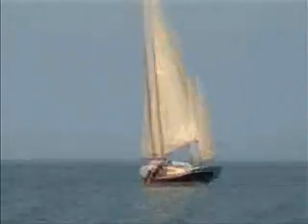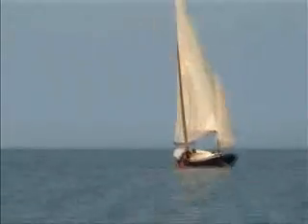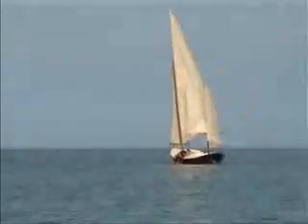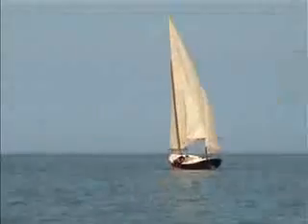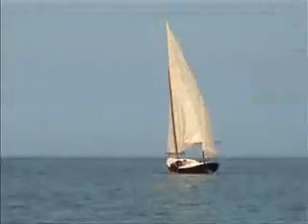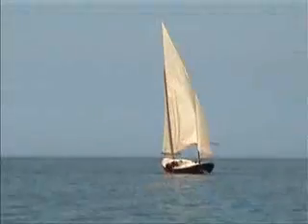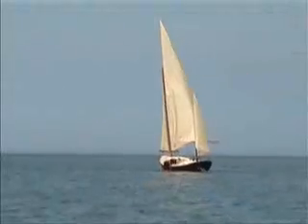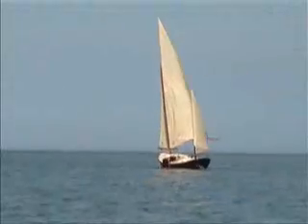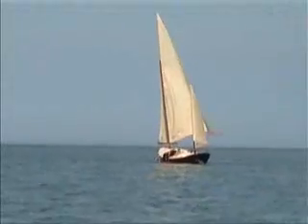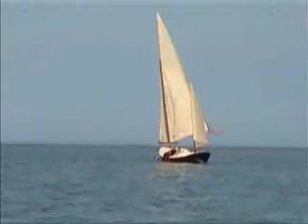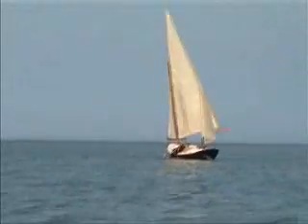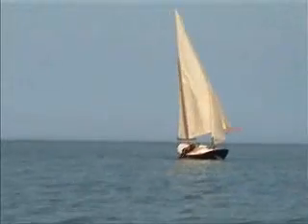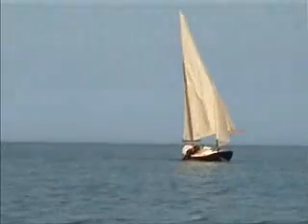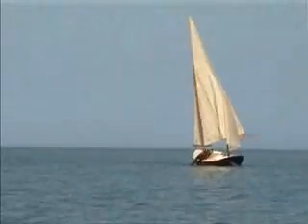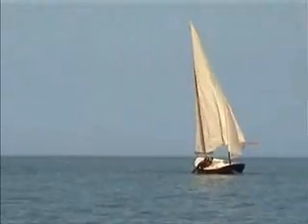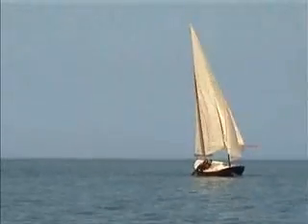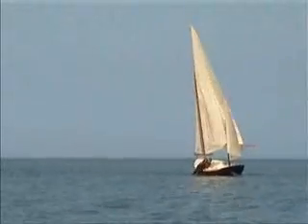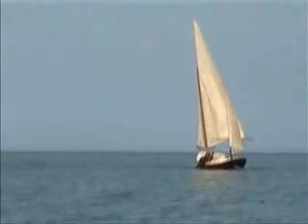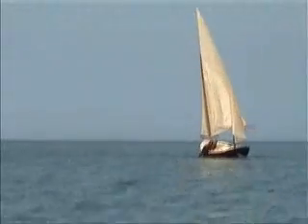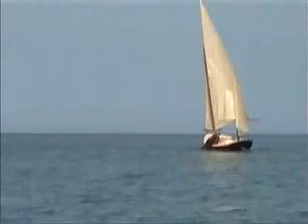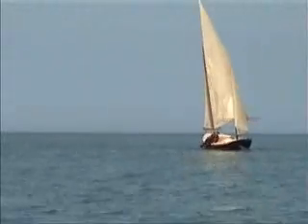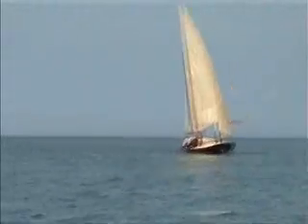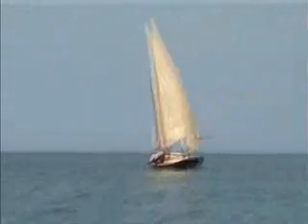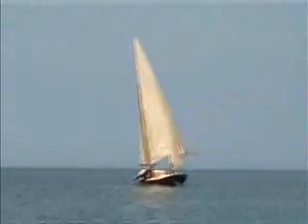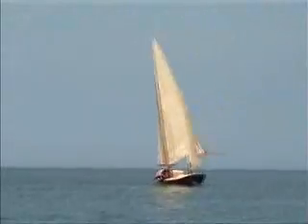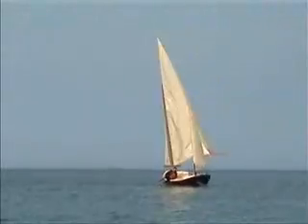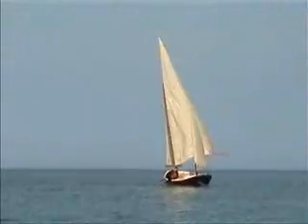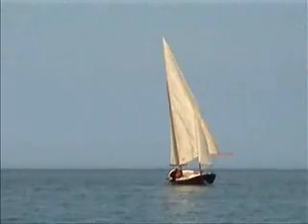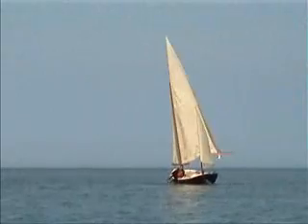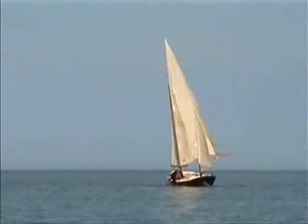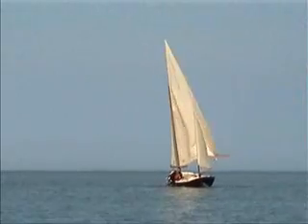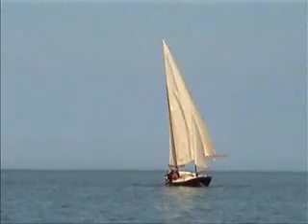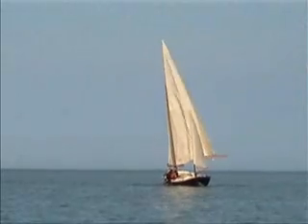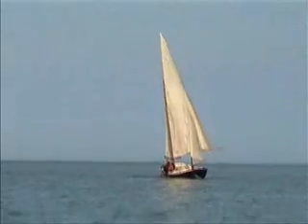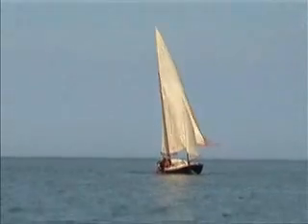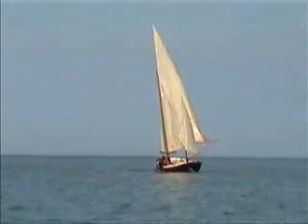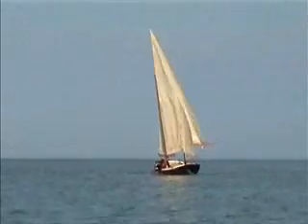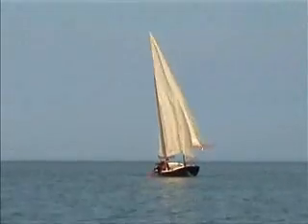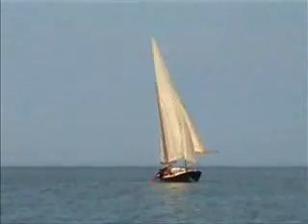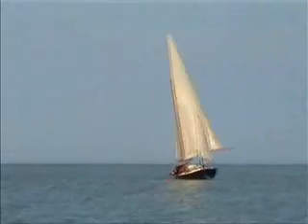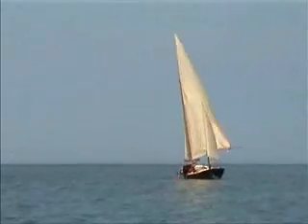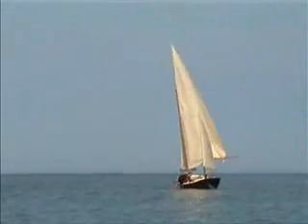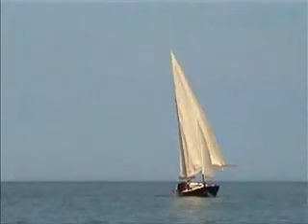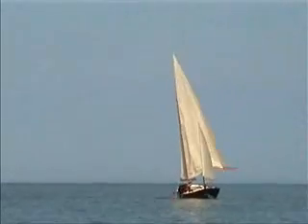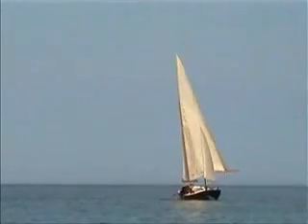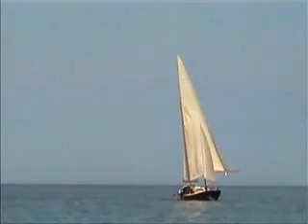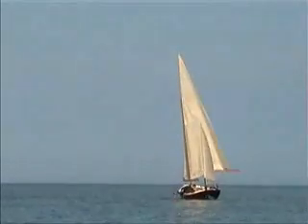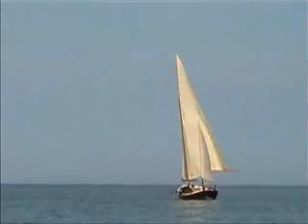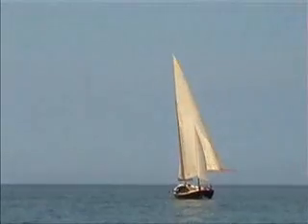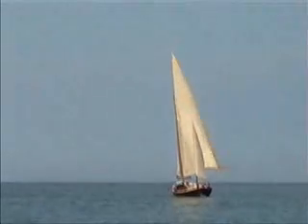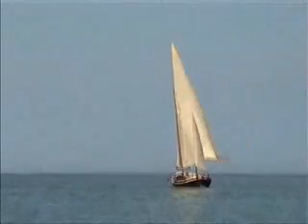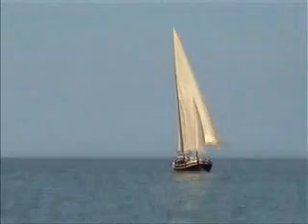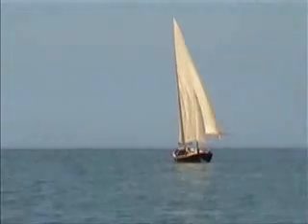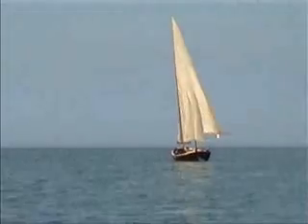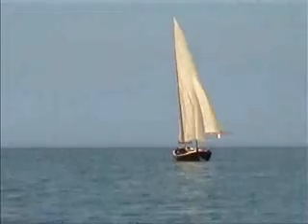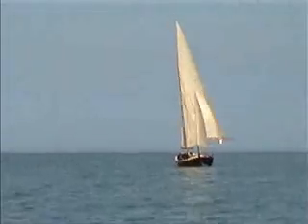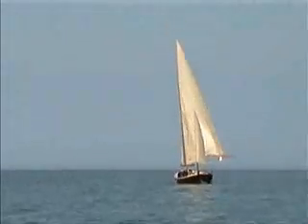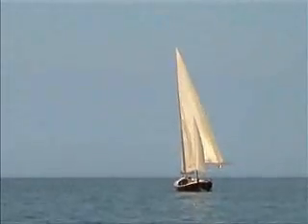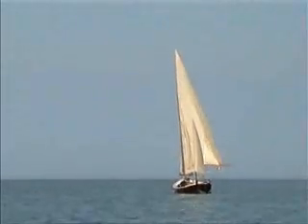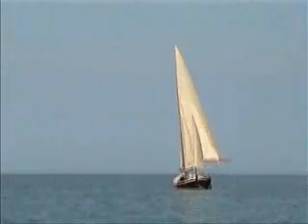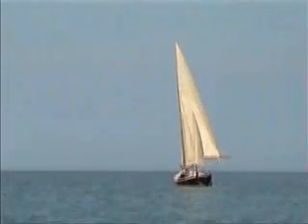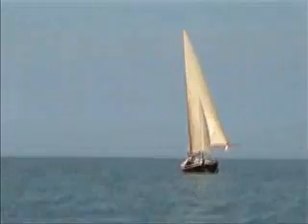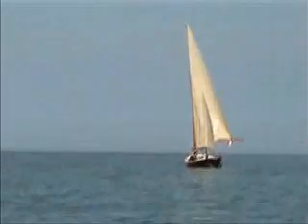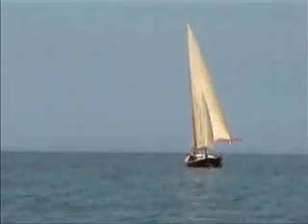You can see the mainsail outhaul is released slightly, but apart from that and the ropes trailing over the side, she's pretty much ready to go sailing.